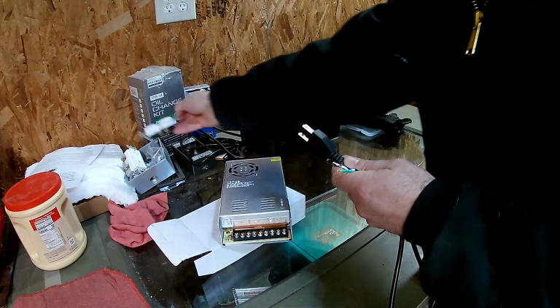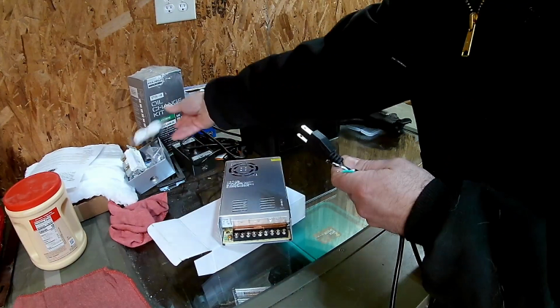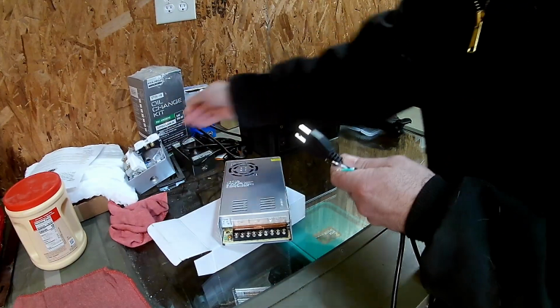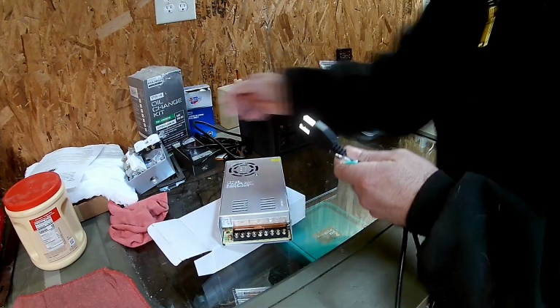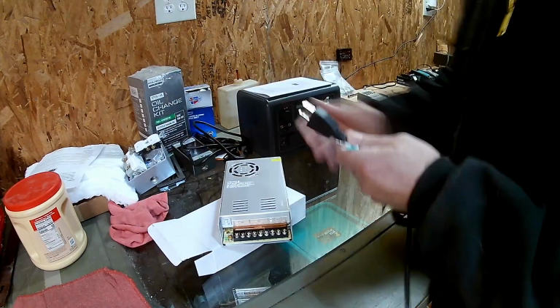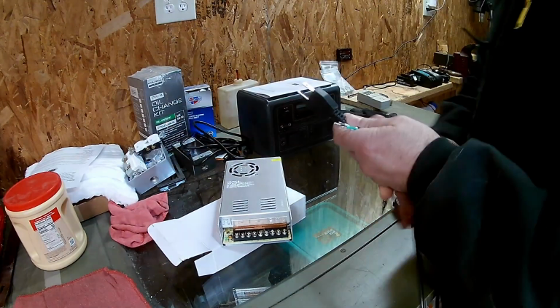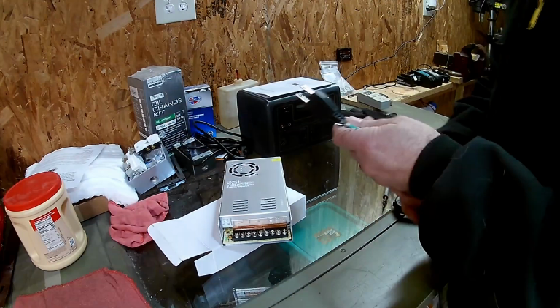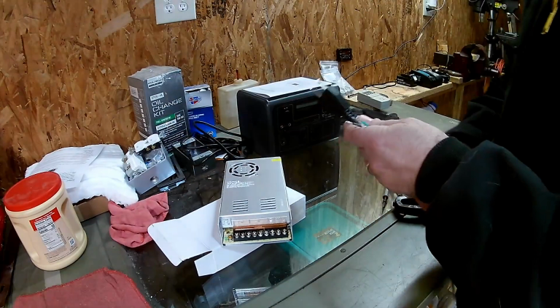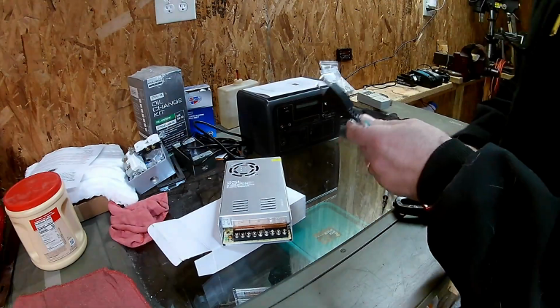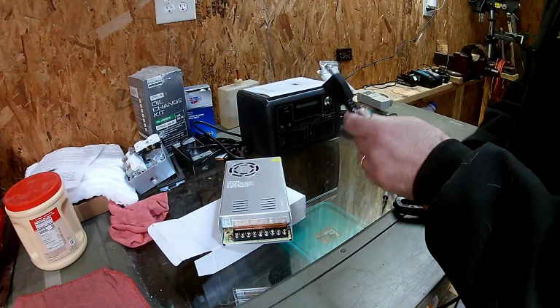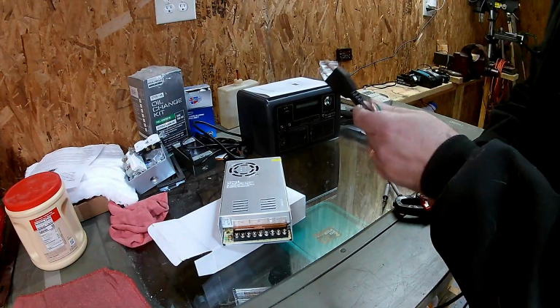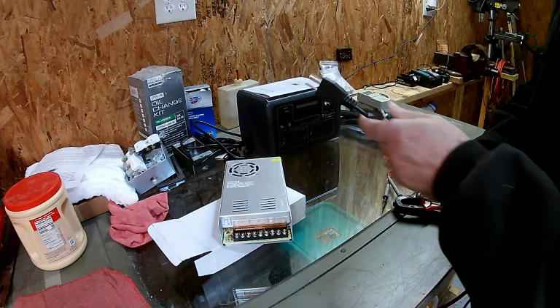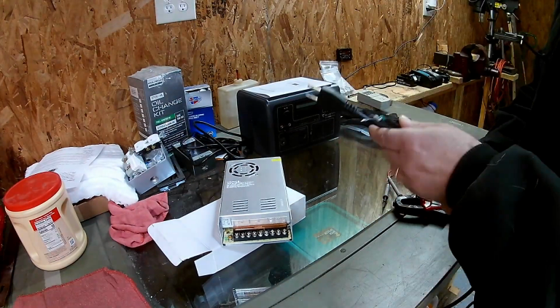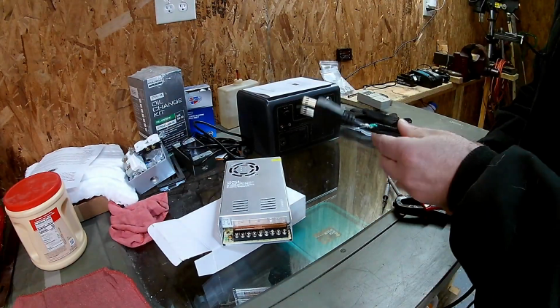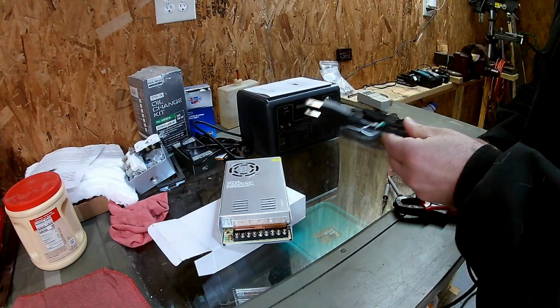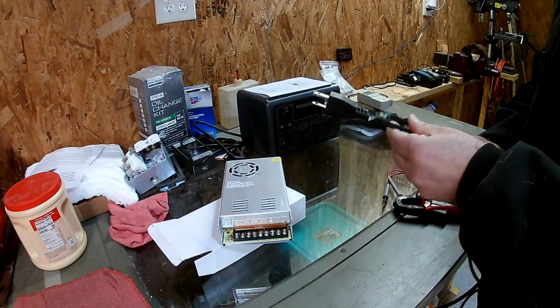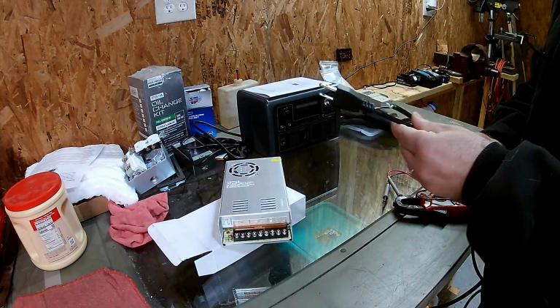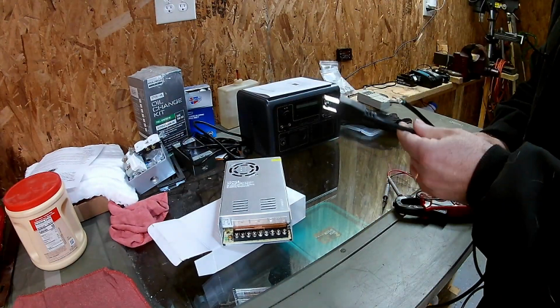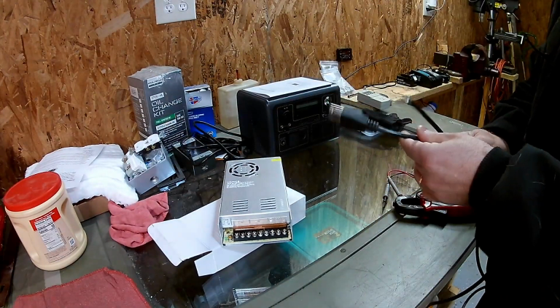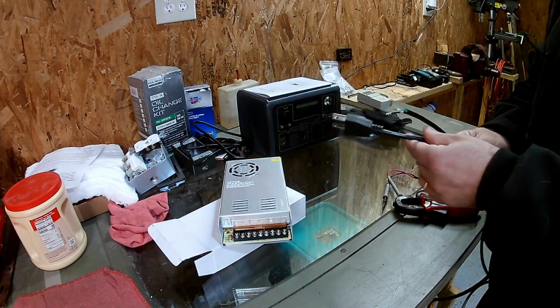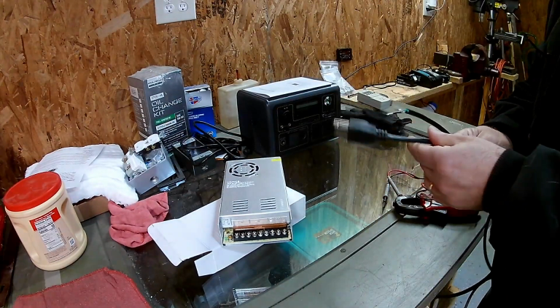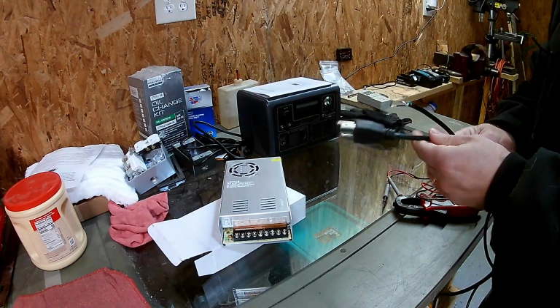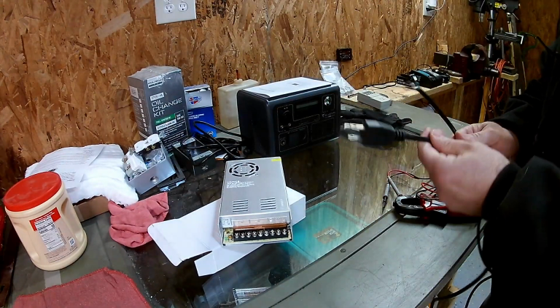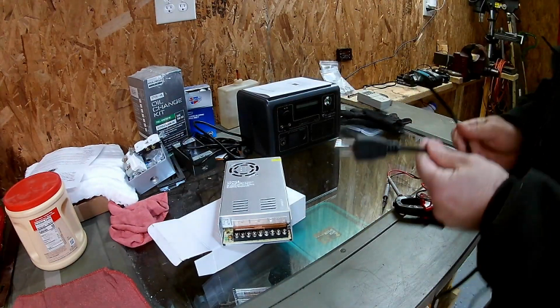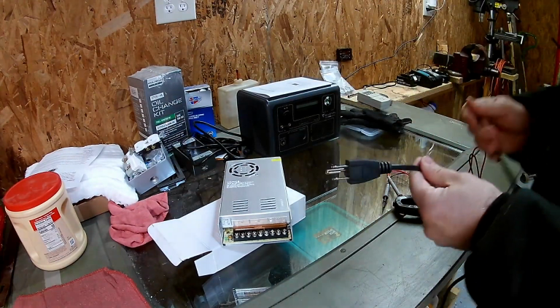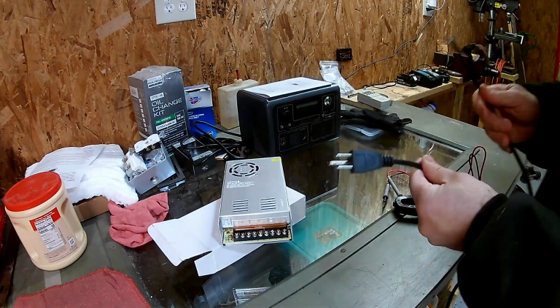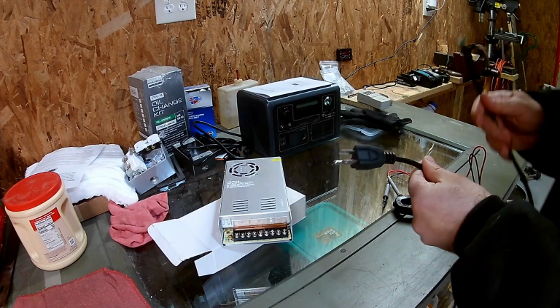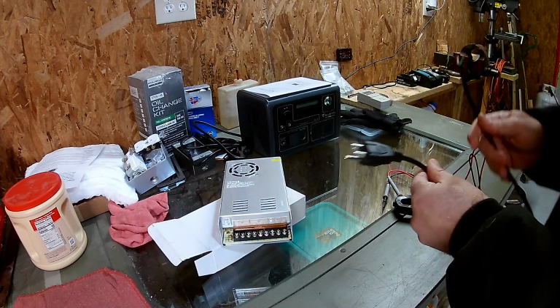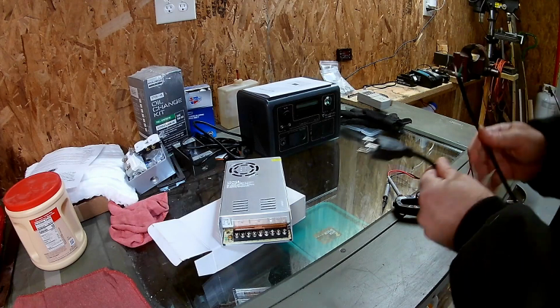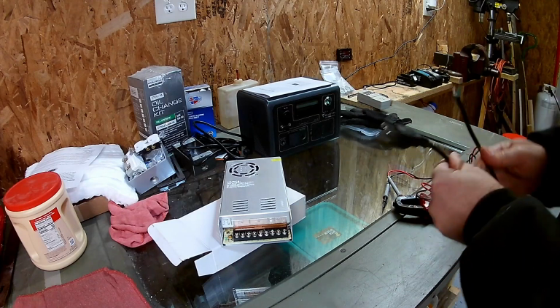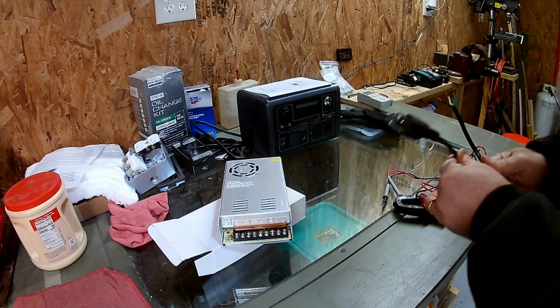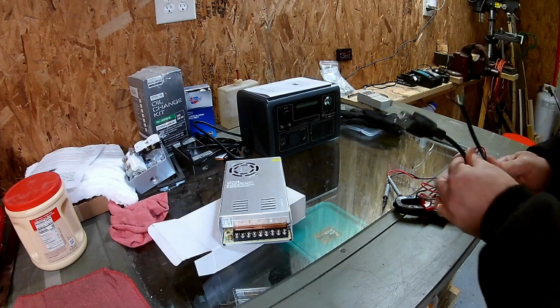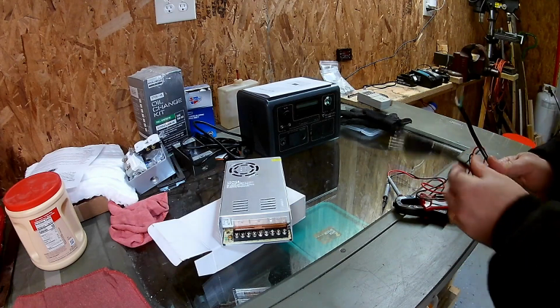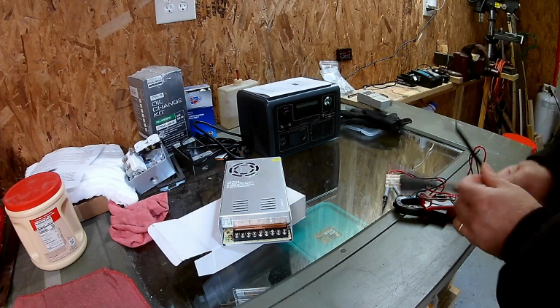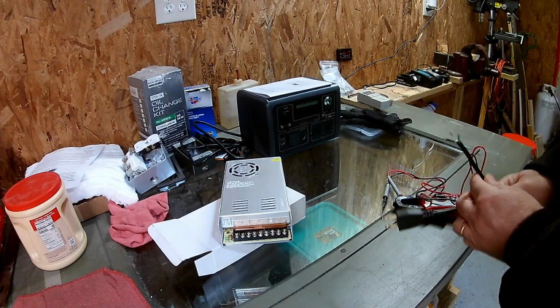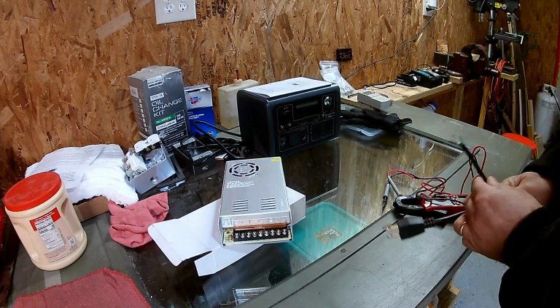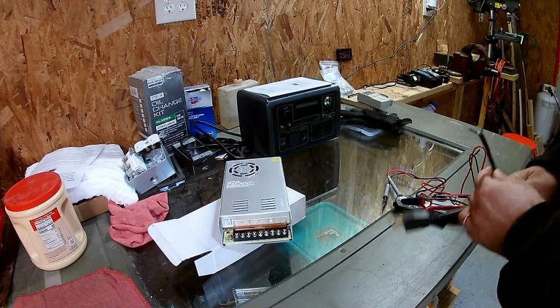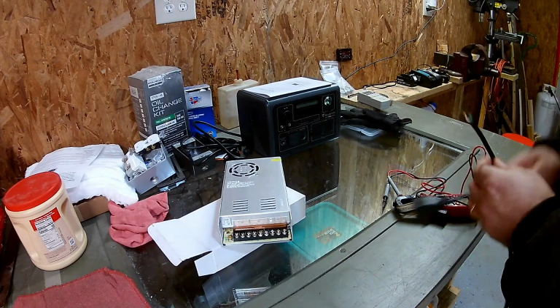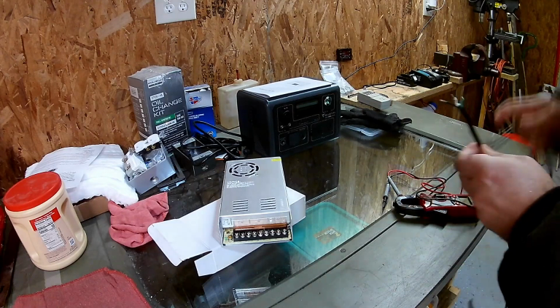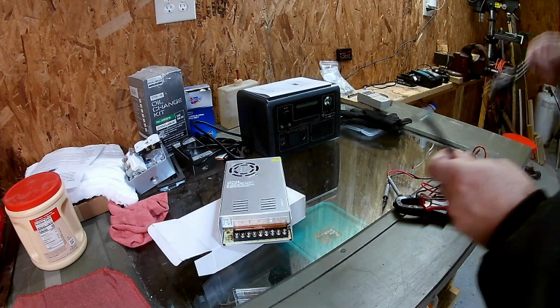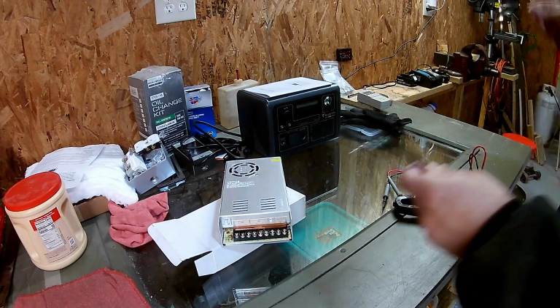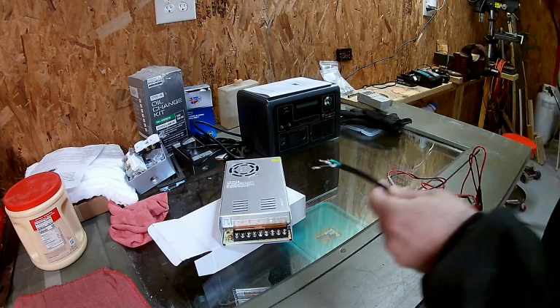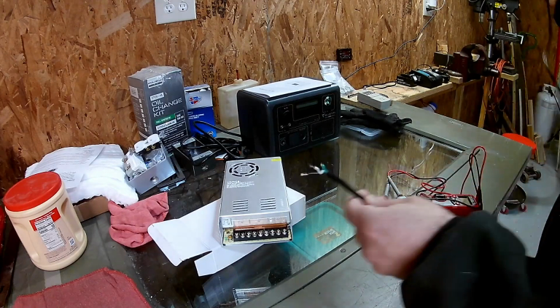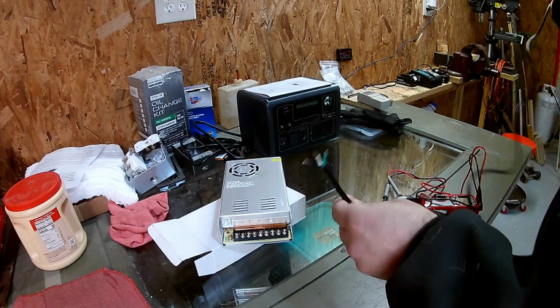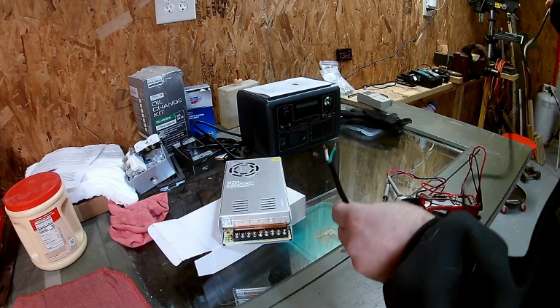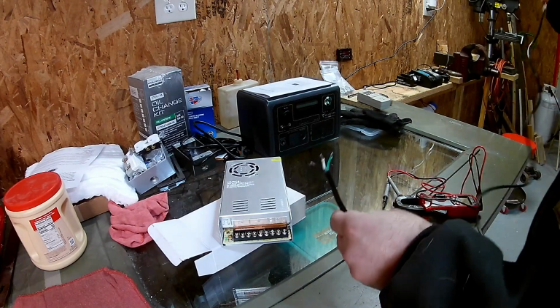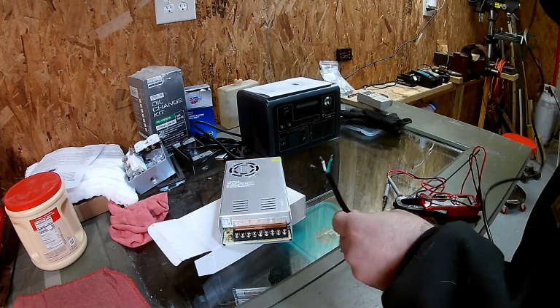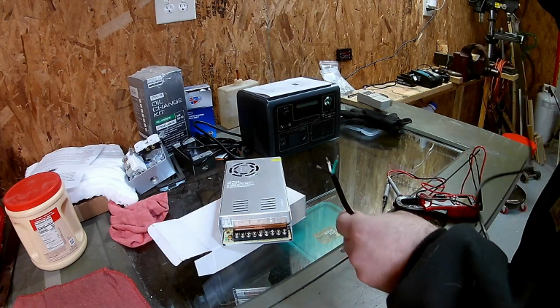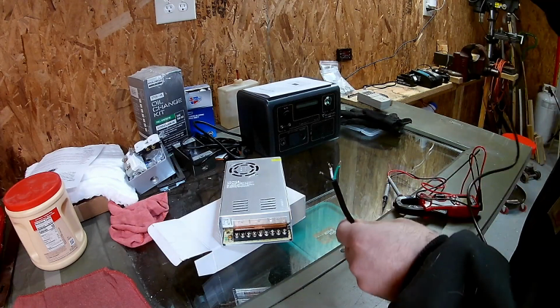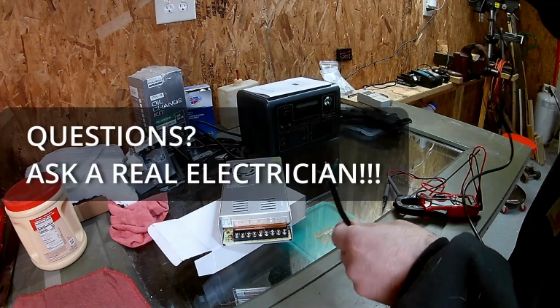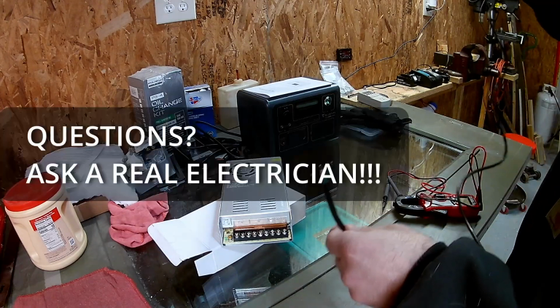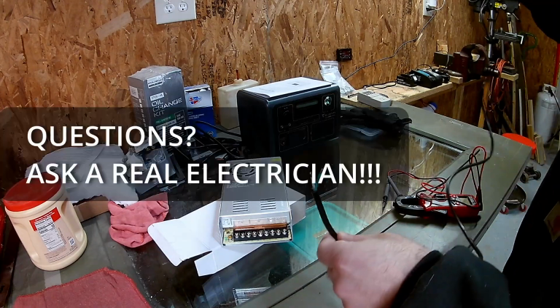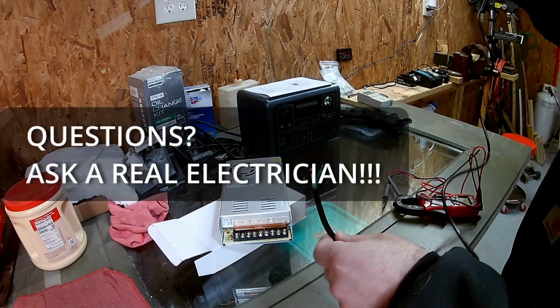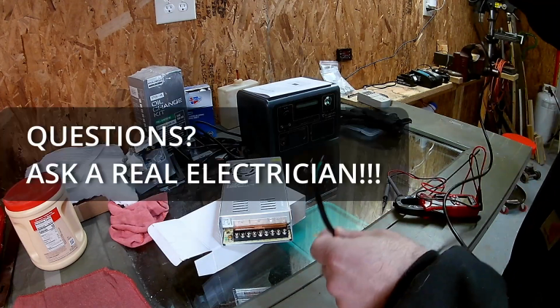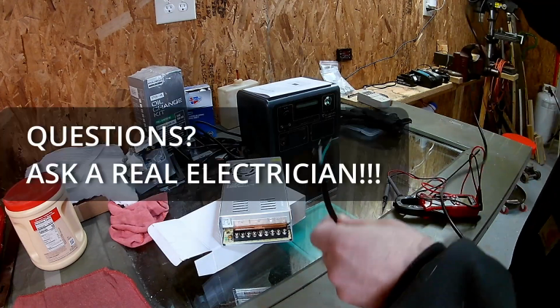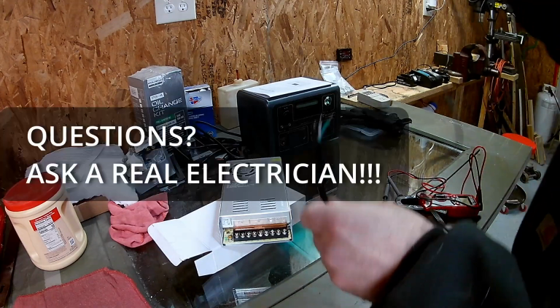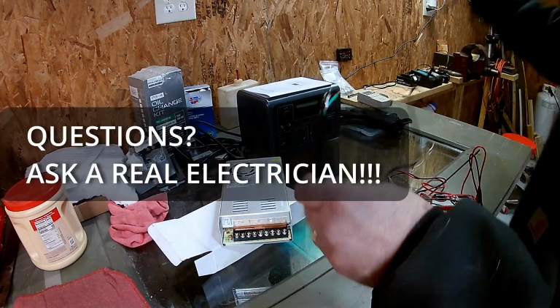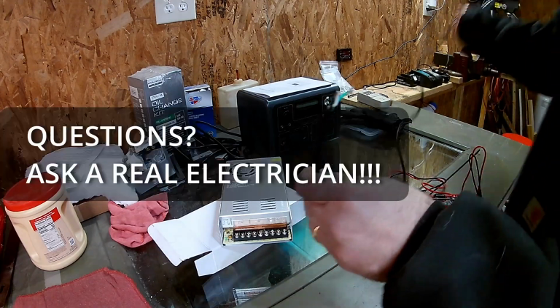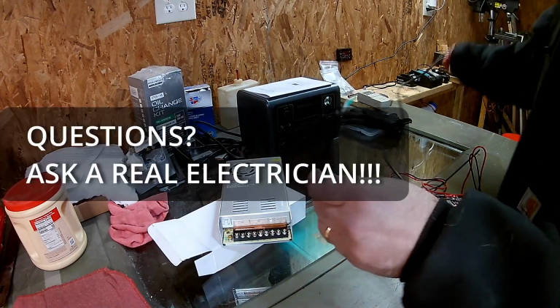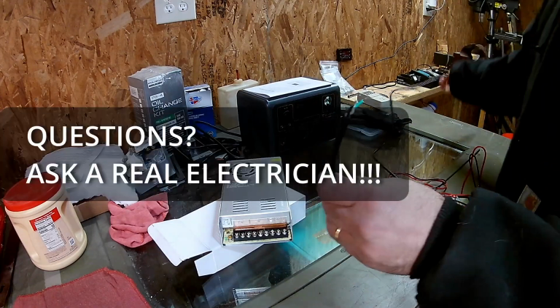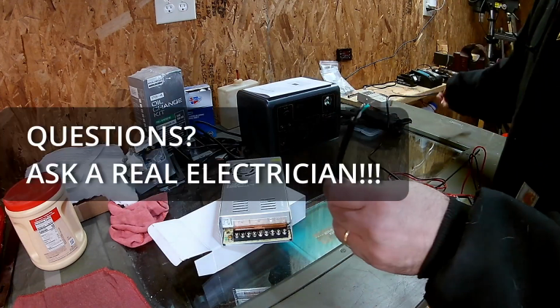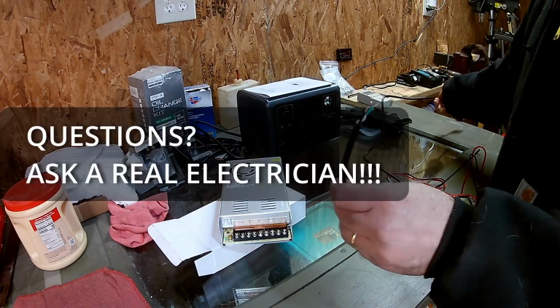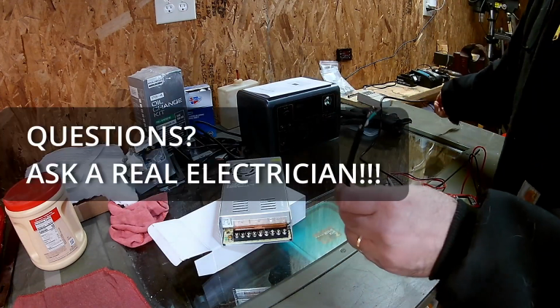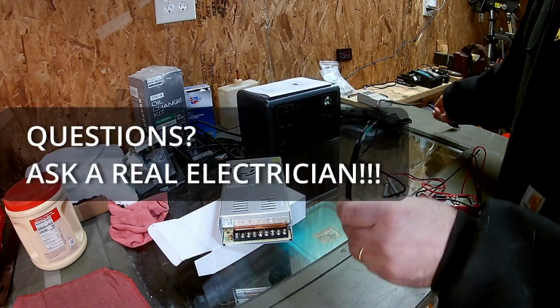So make sure that you identify that correctly. If you have any questions on that, consult an electrician. I am not one.